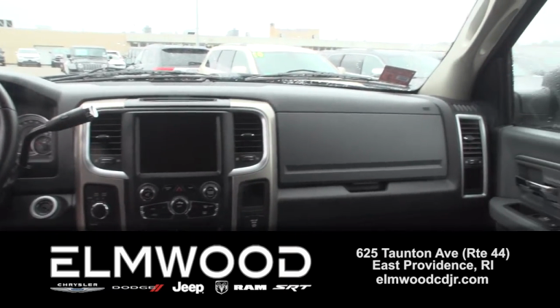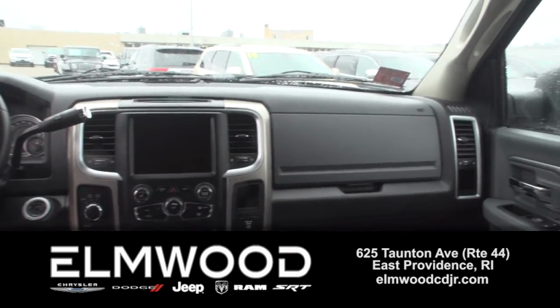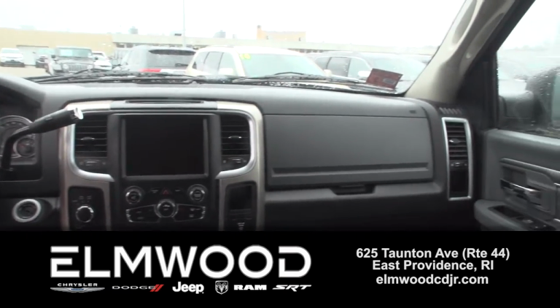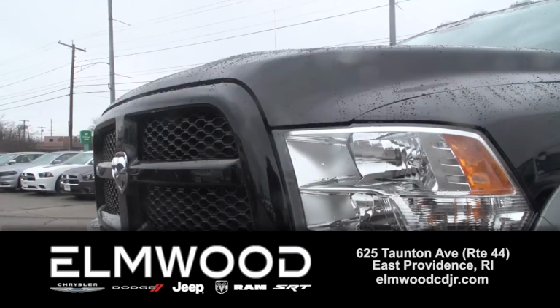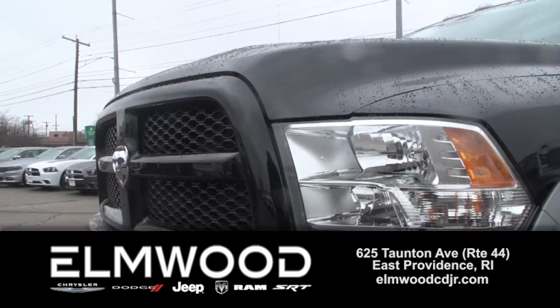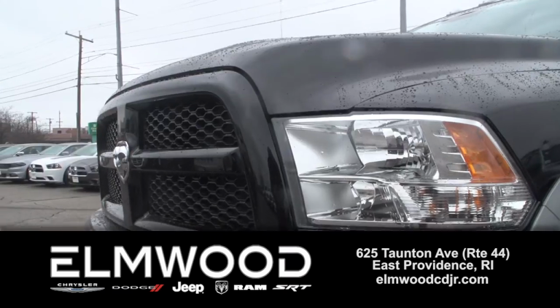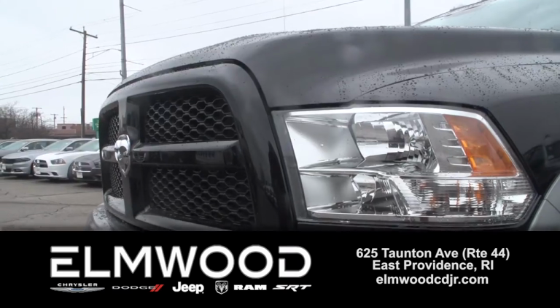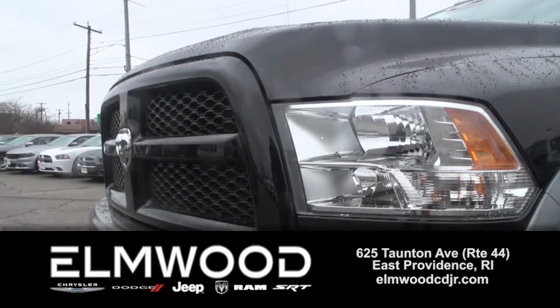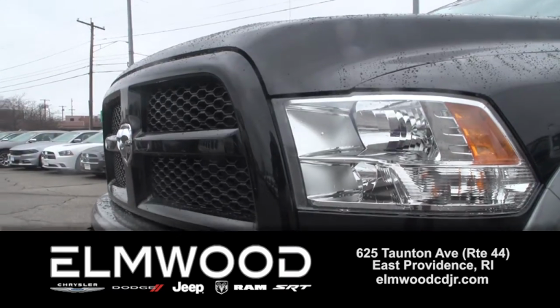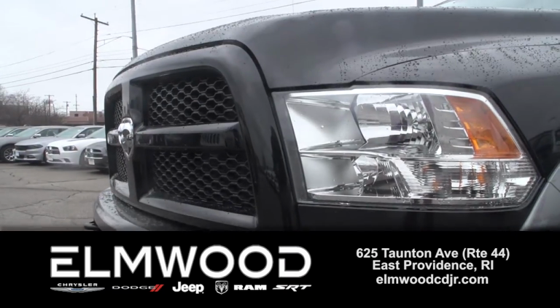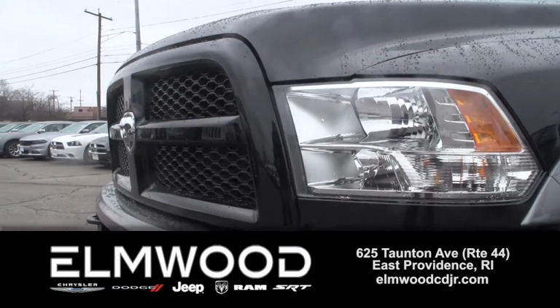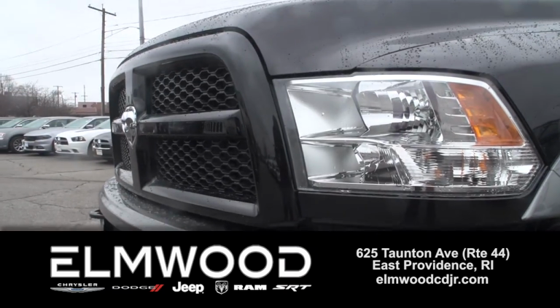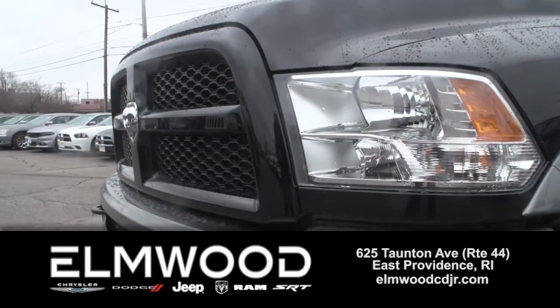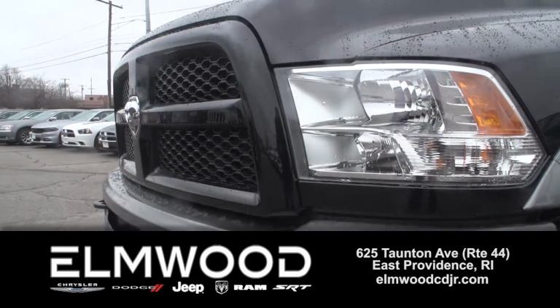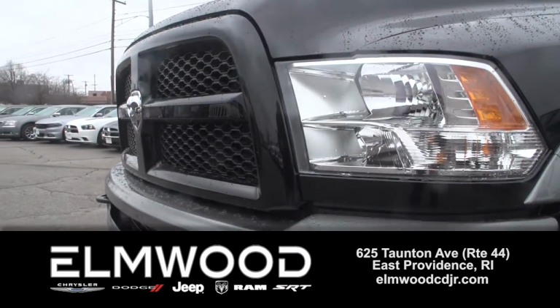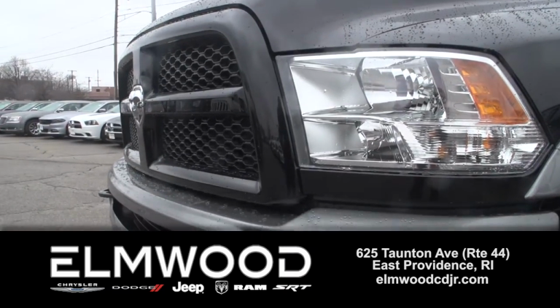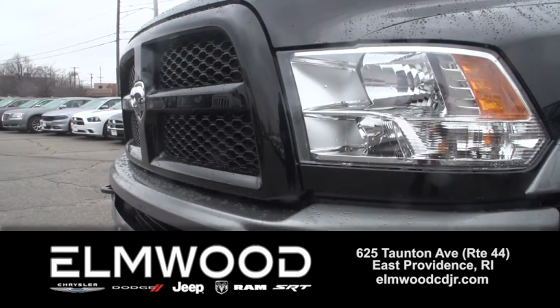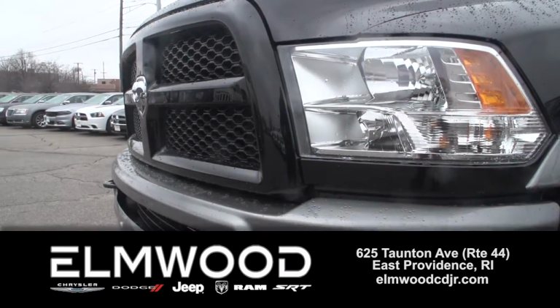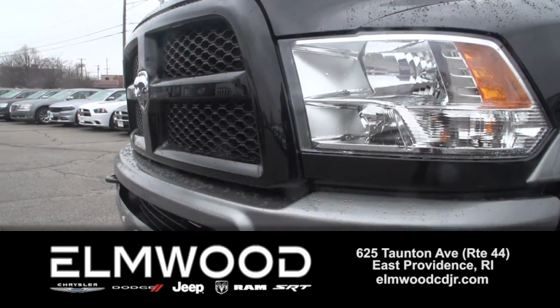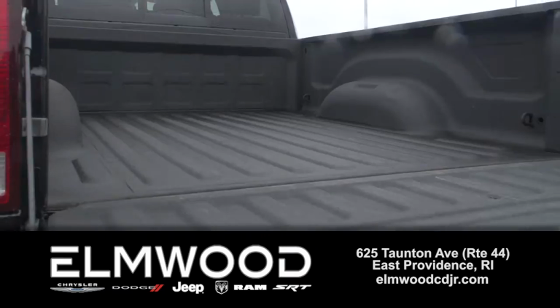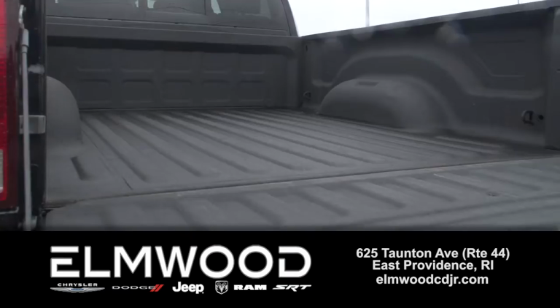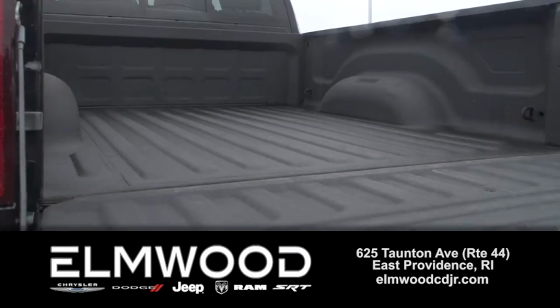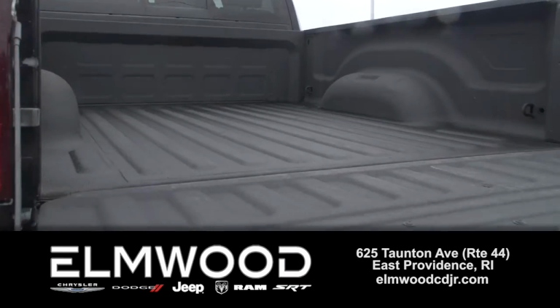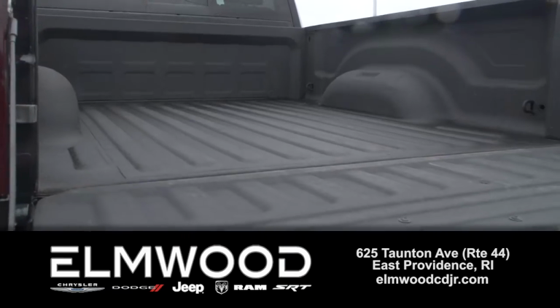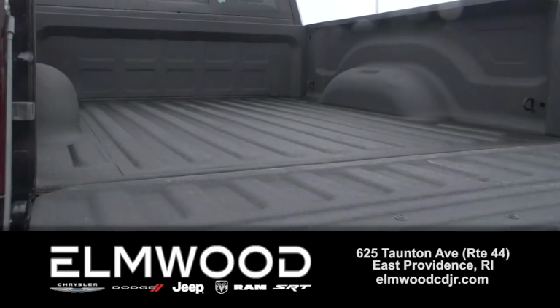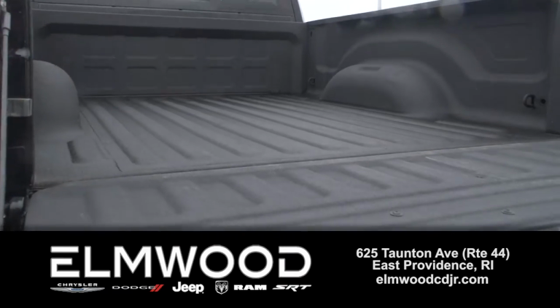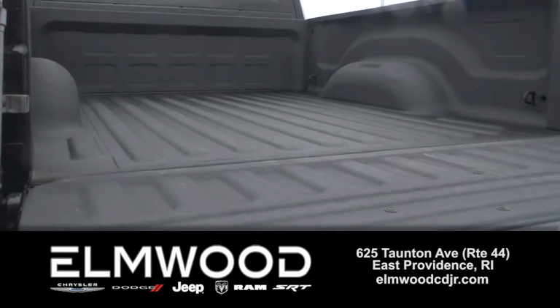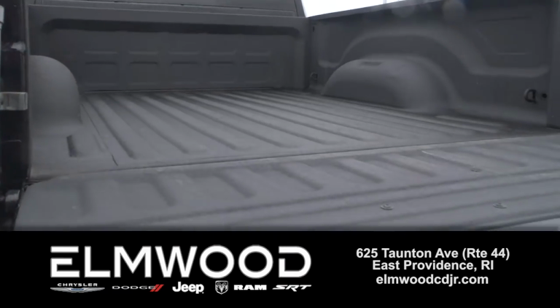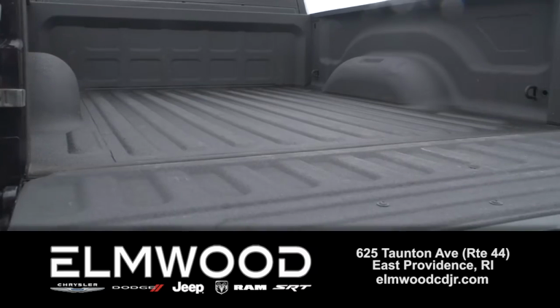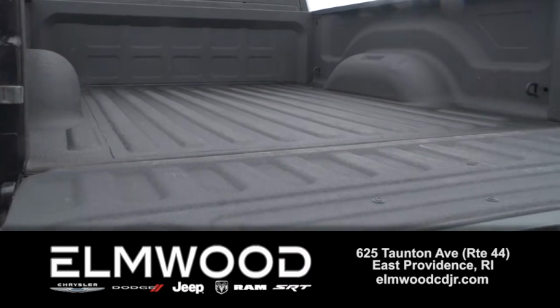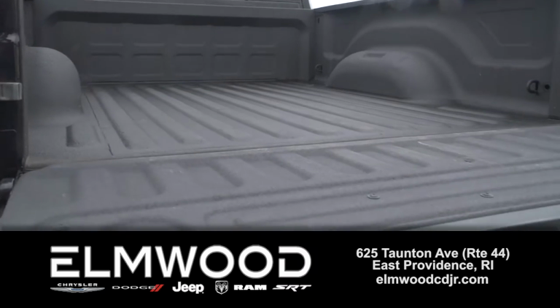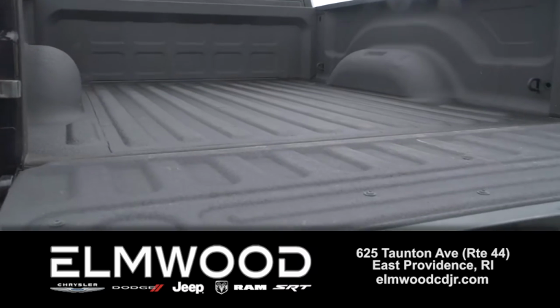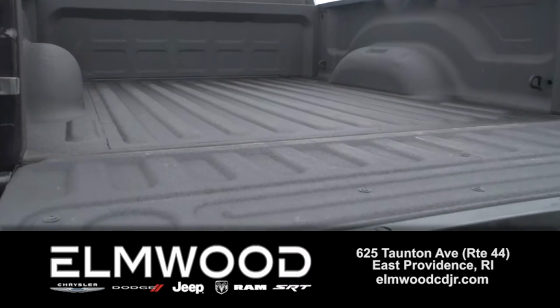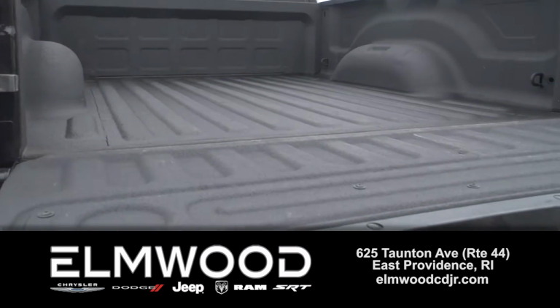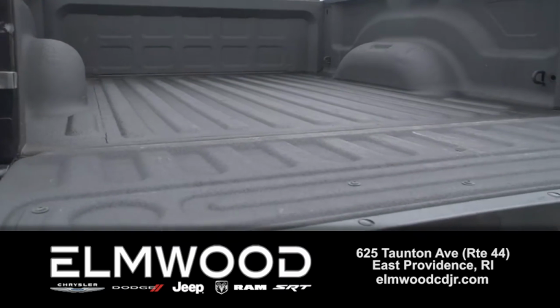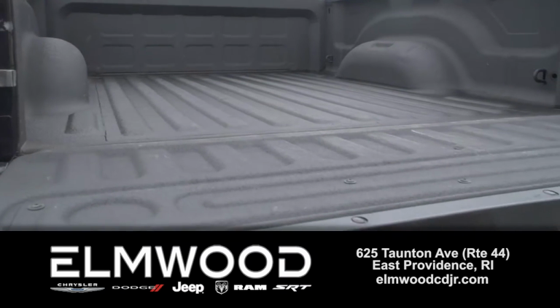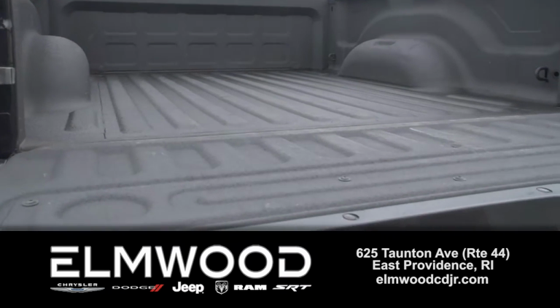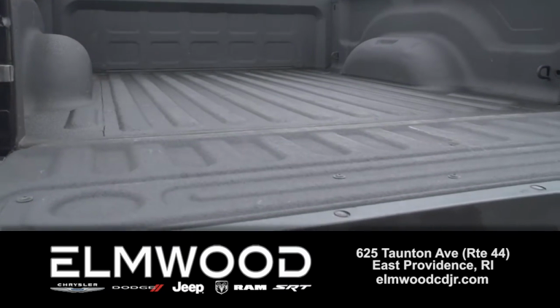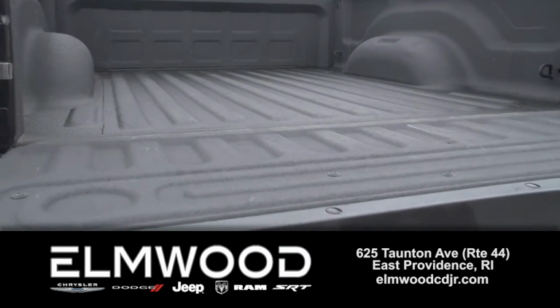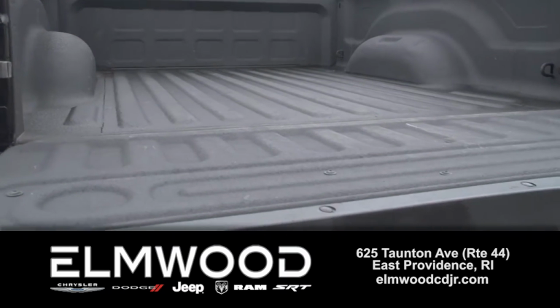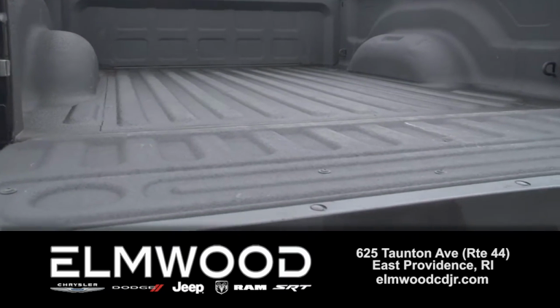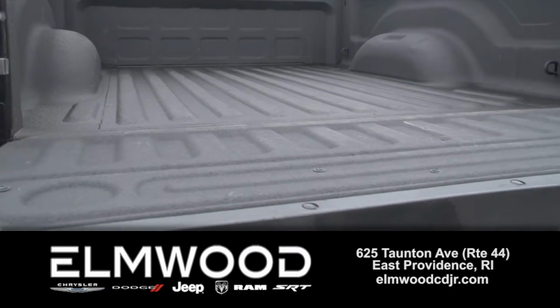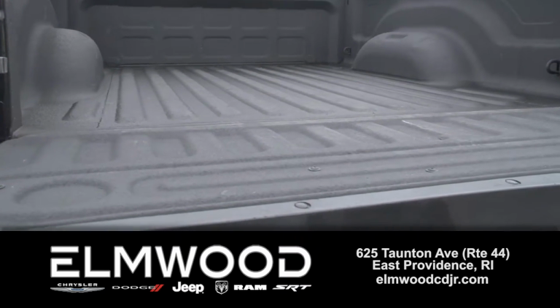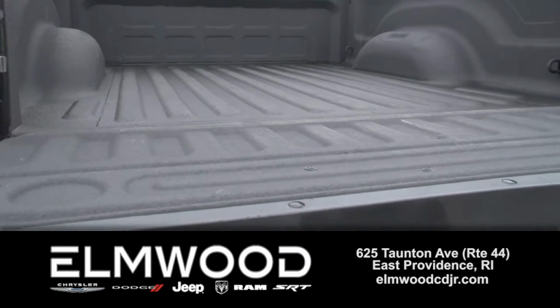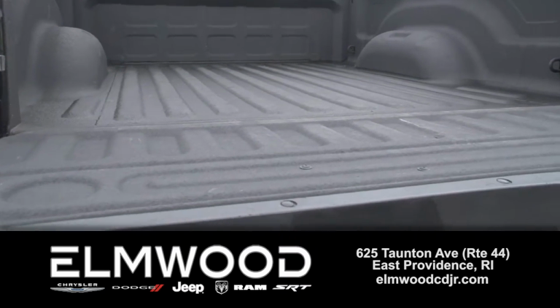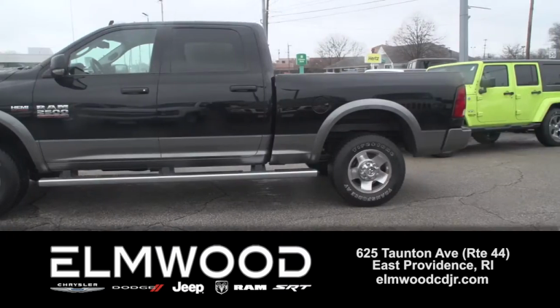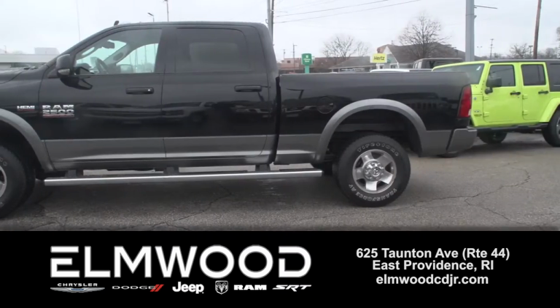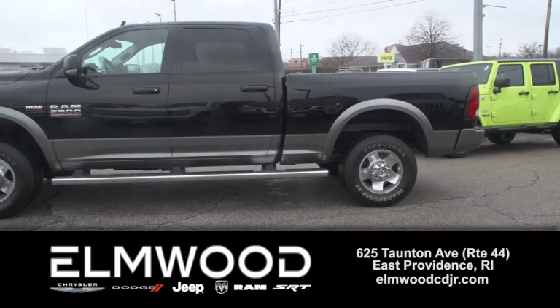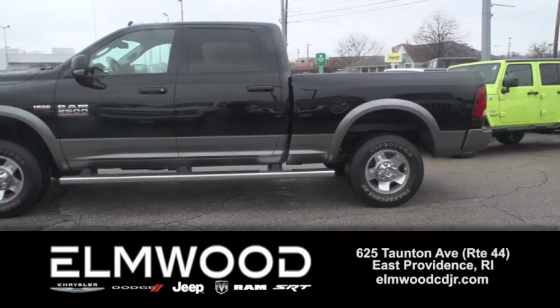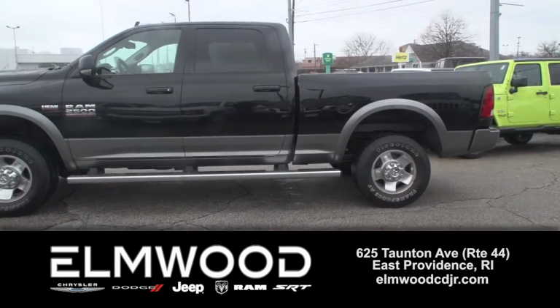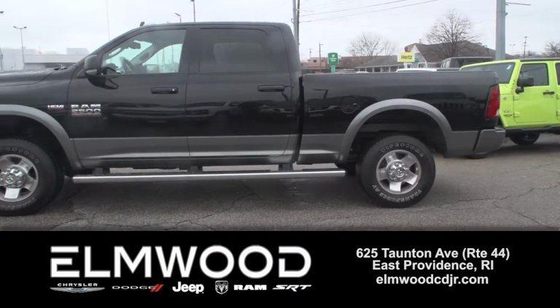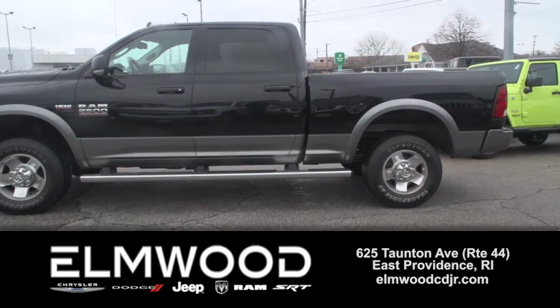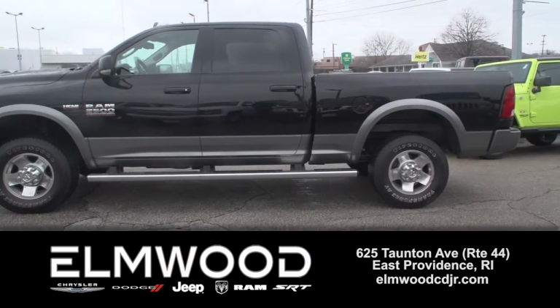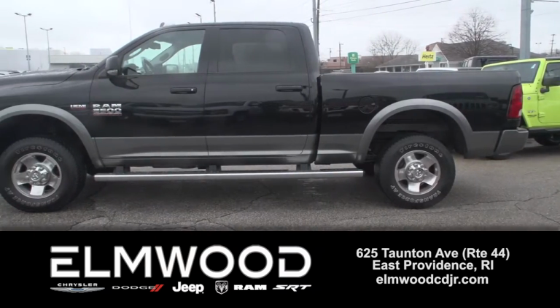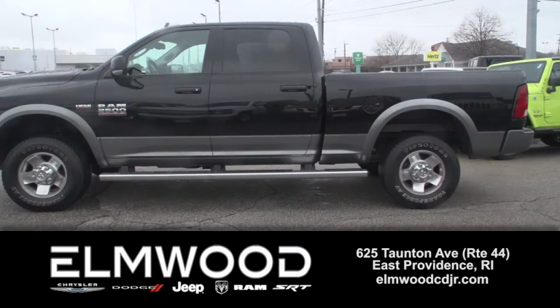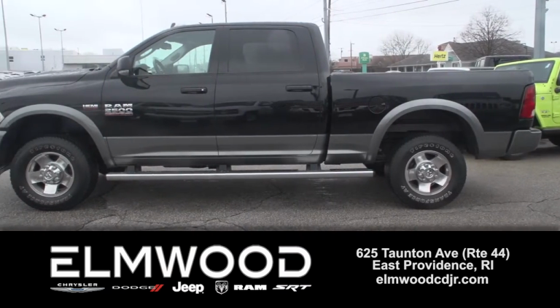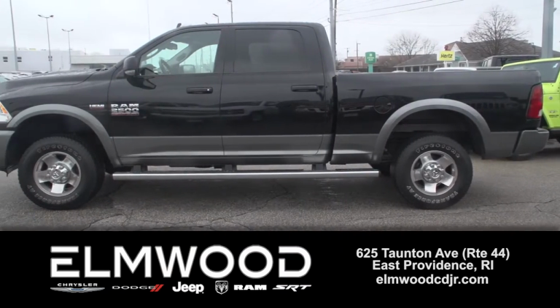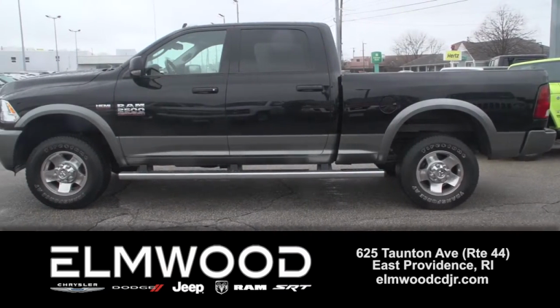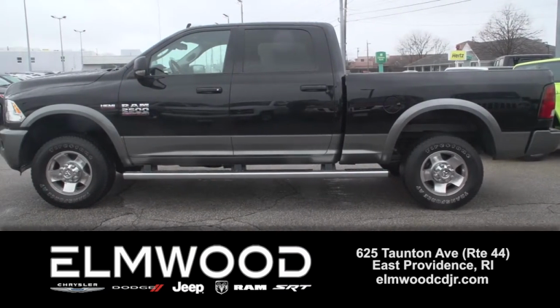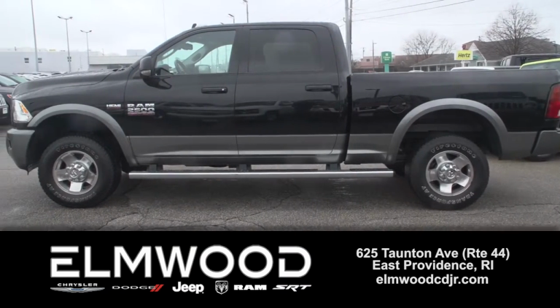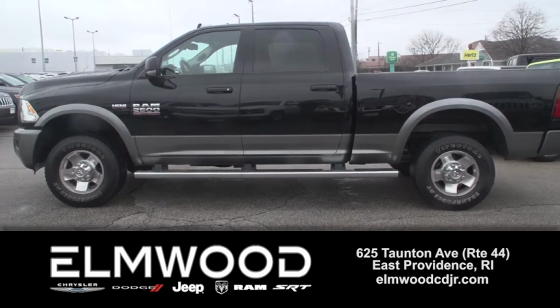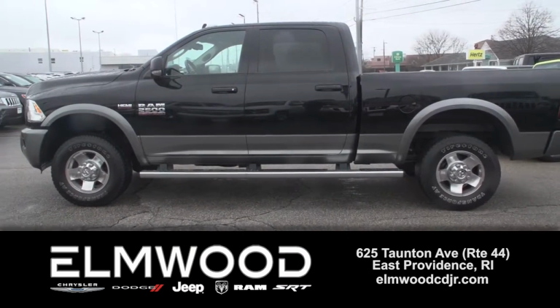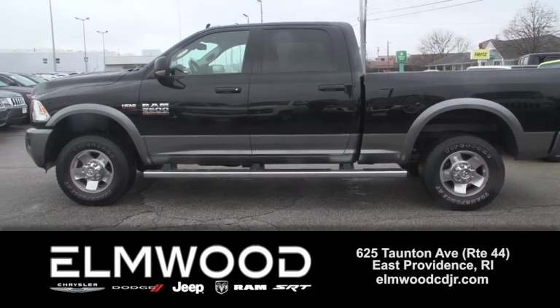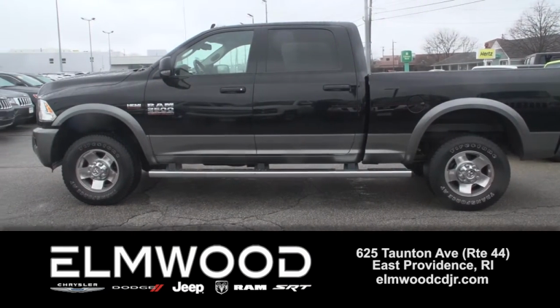We know Ram trucks here at Elmwood, and this one's been thoroughly checked out and it's ready for a new owner. See it here at Elmwood Auto Group in East Providence.